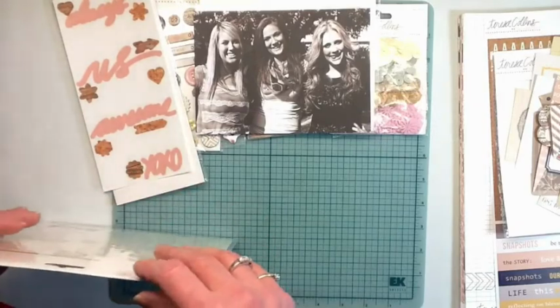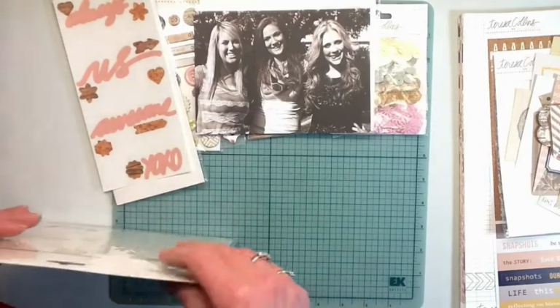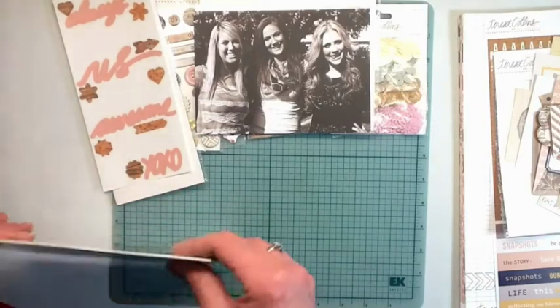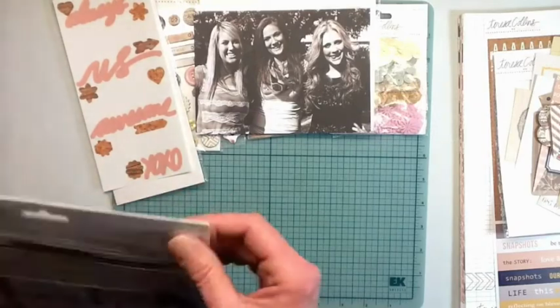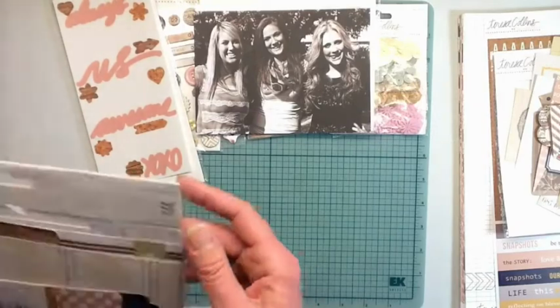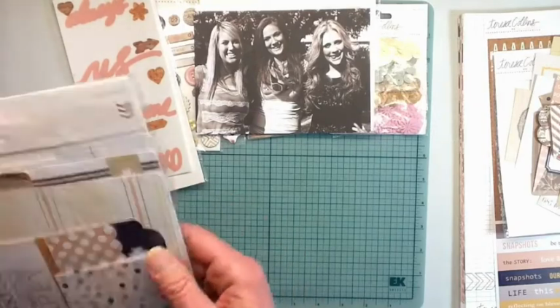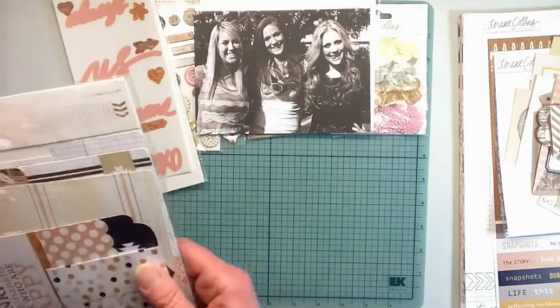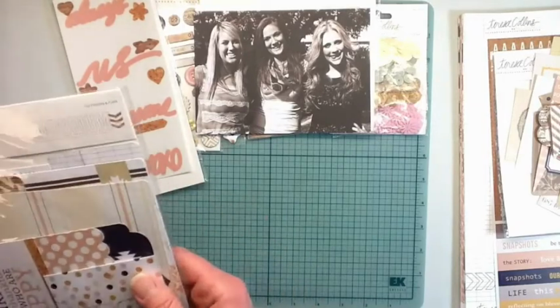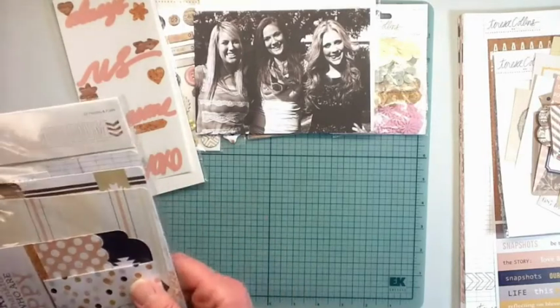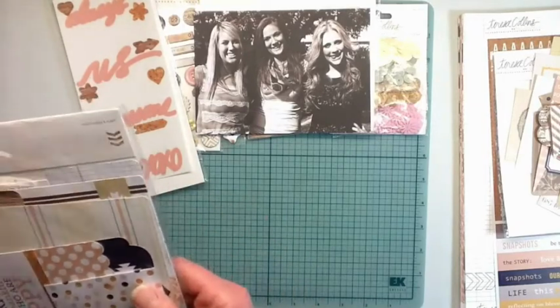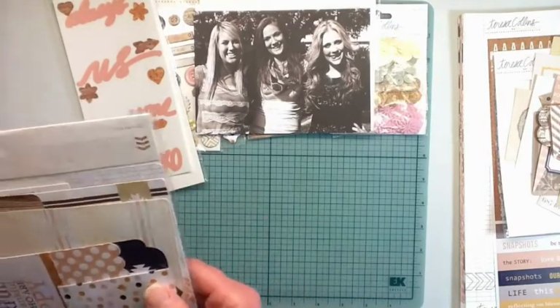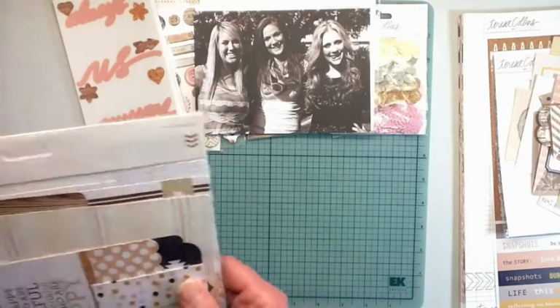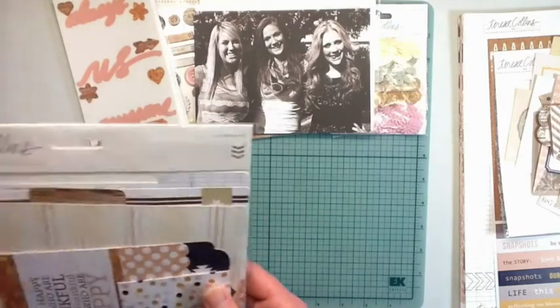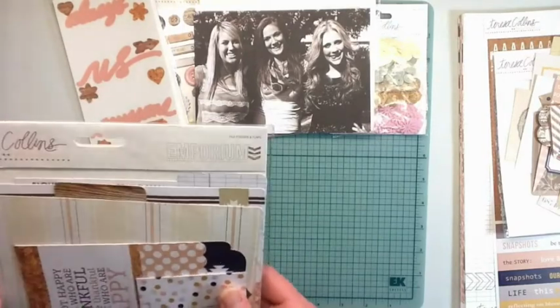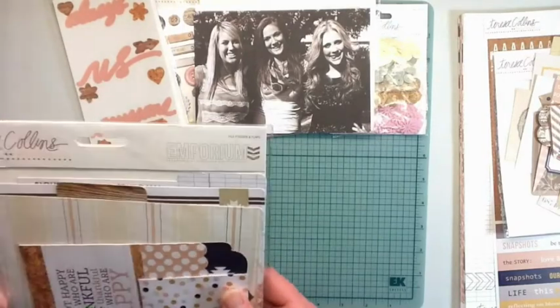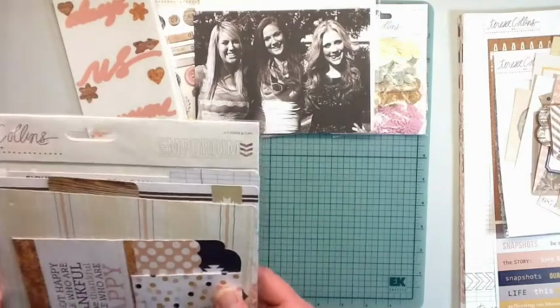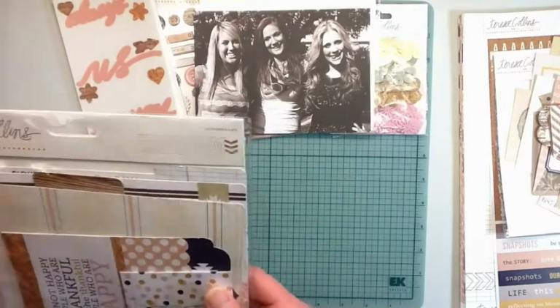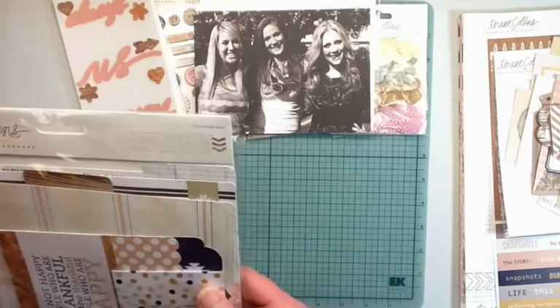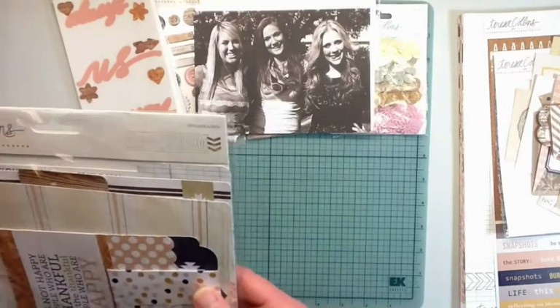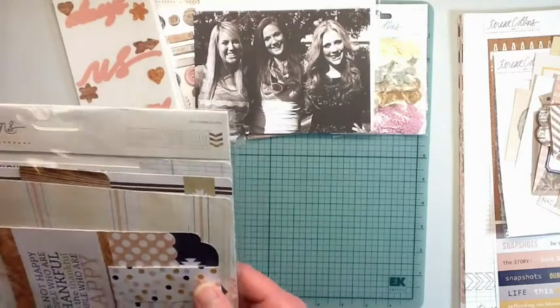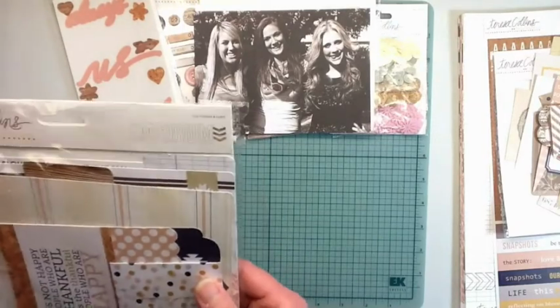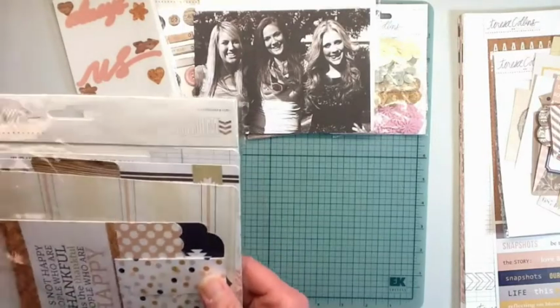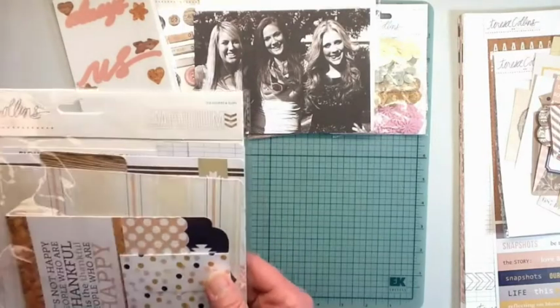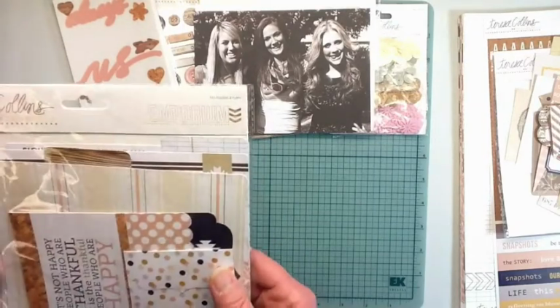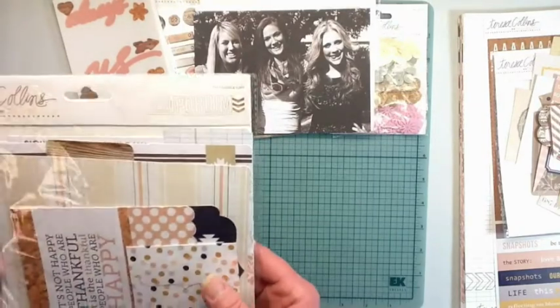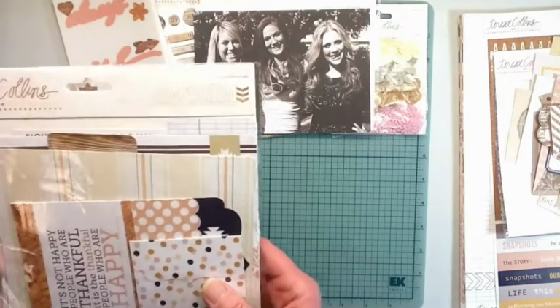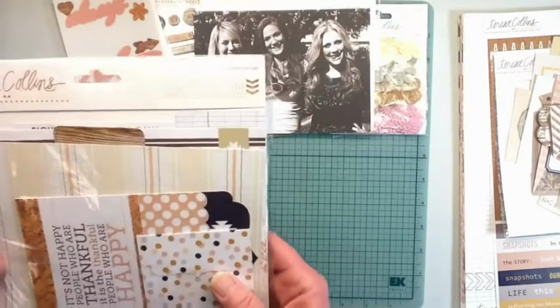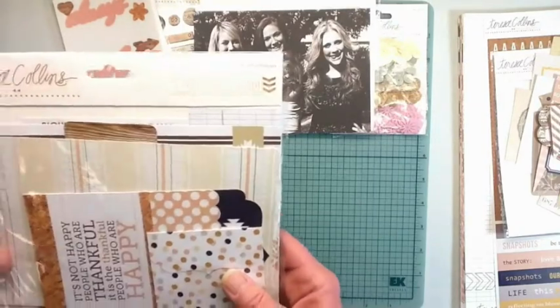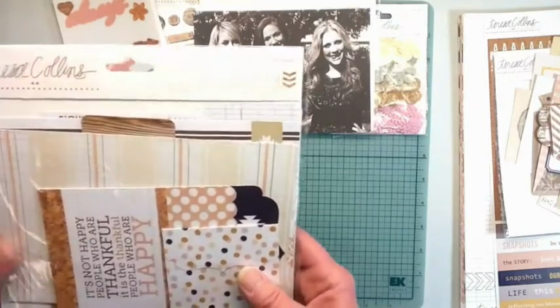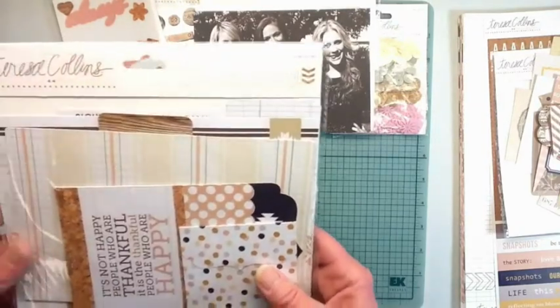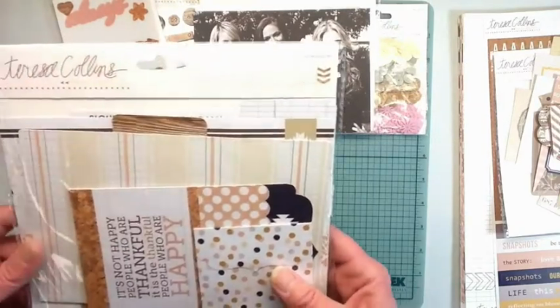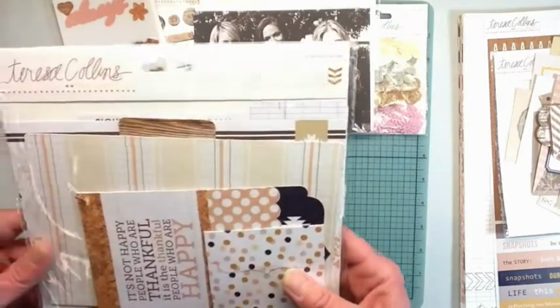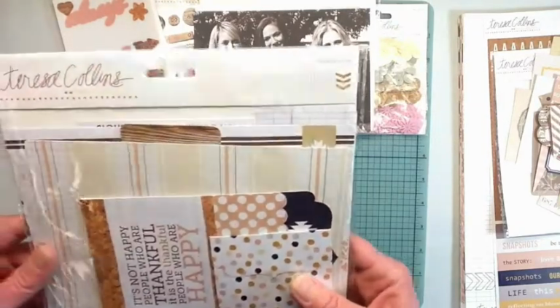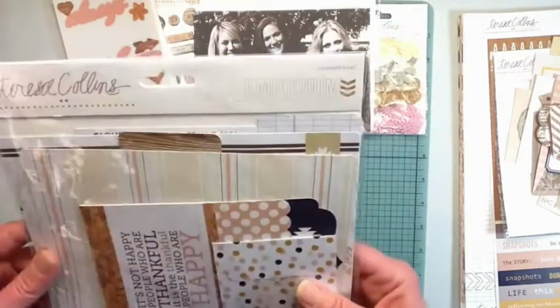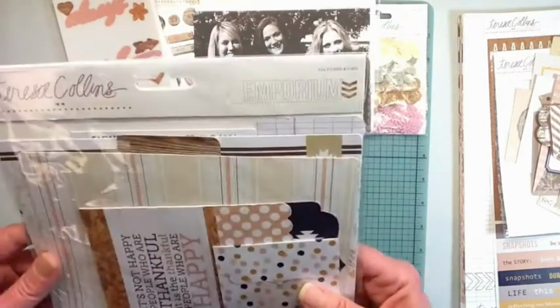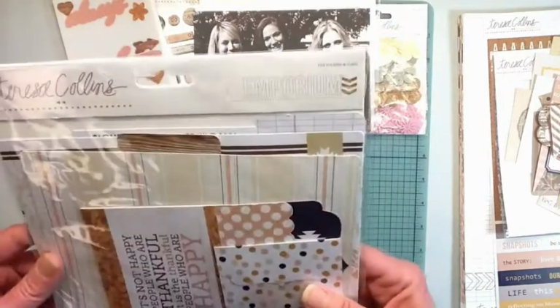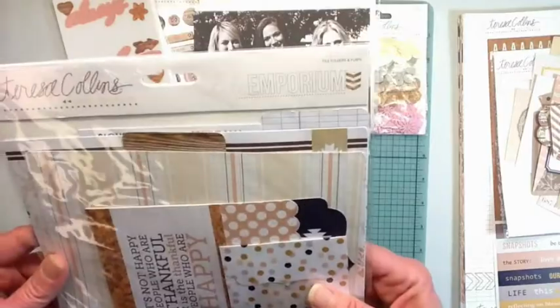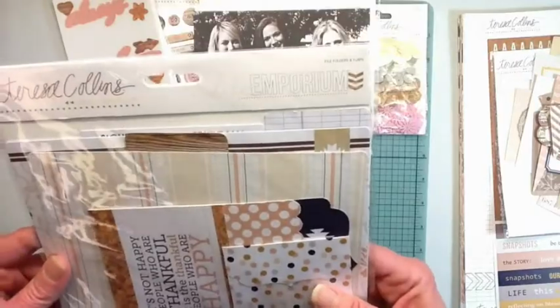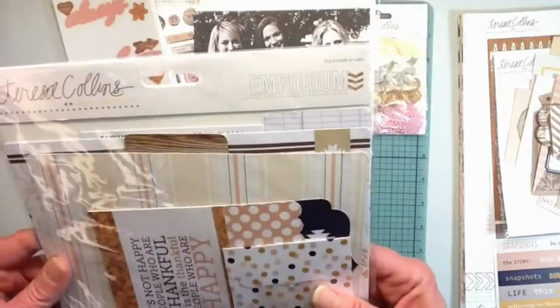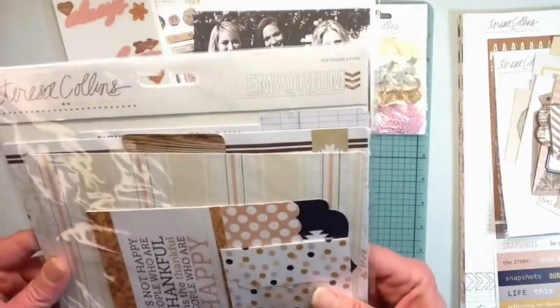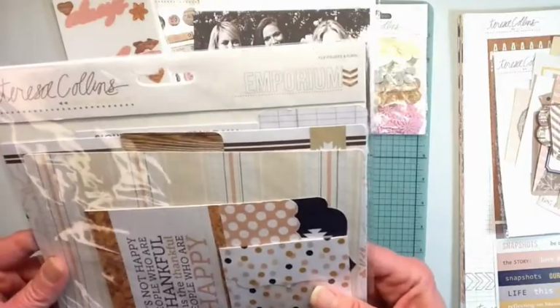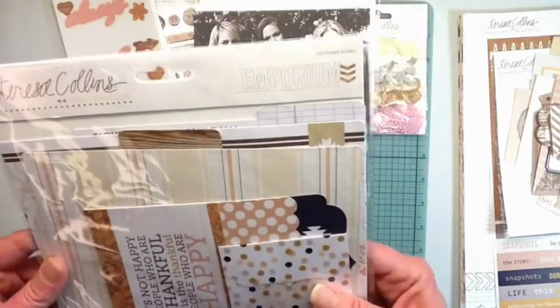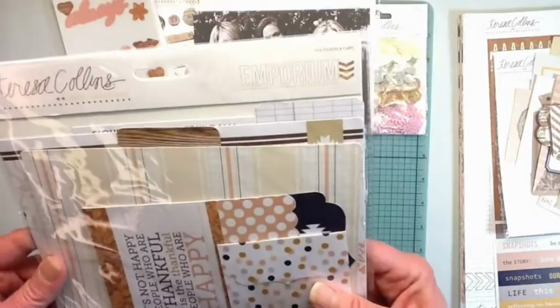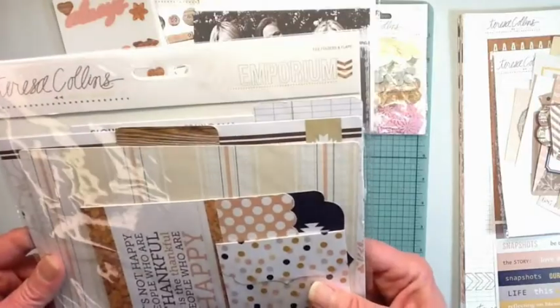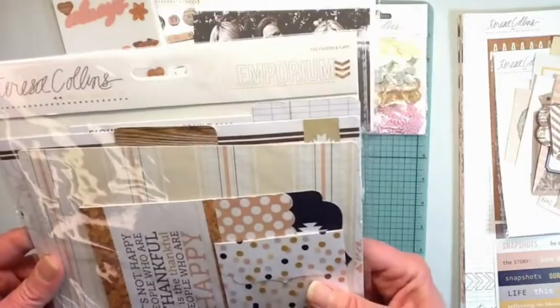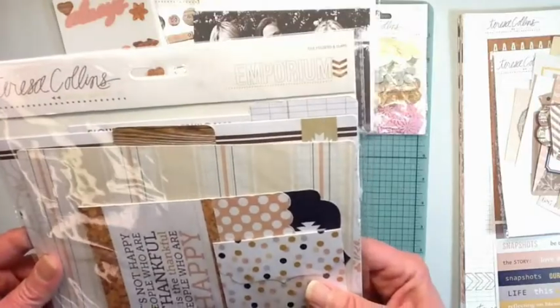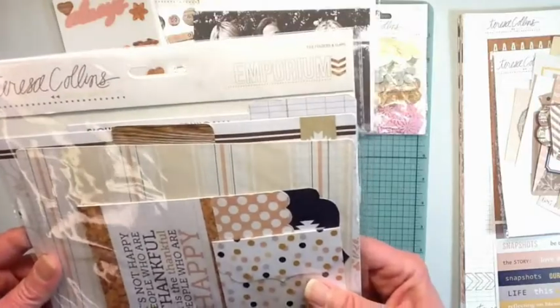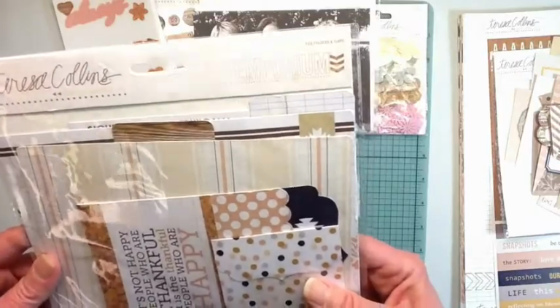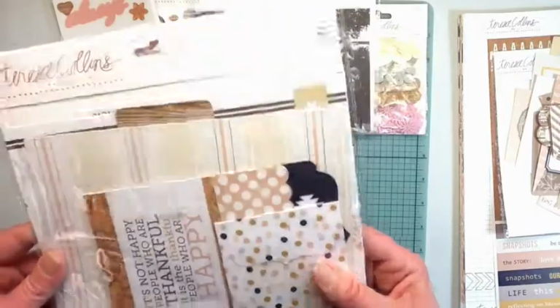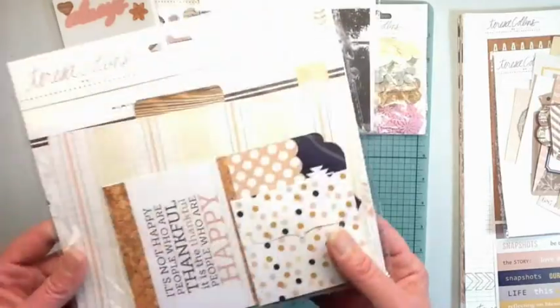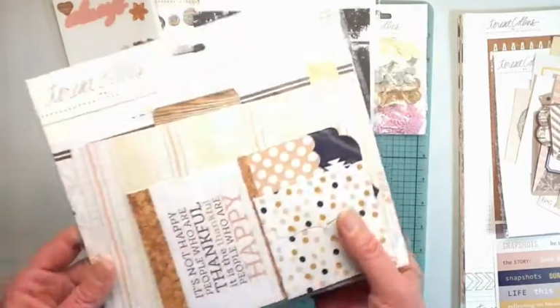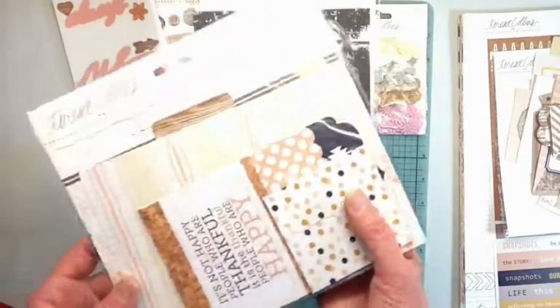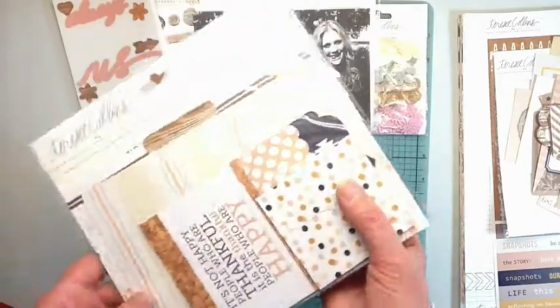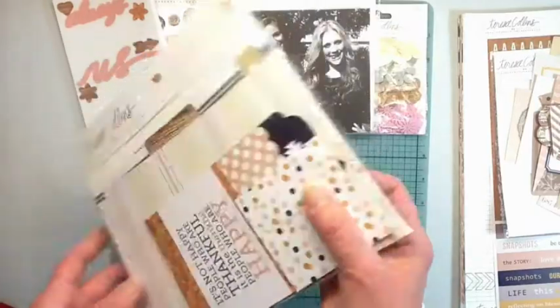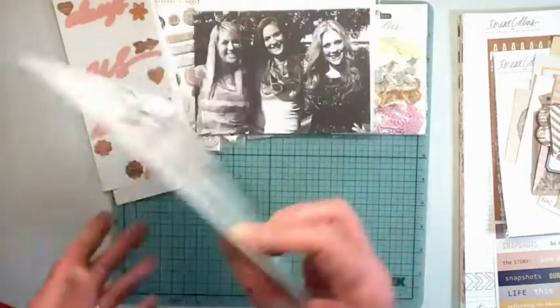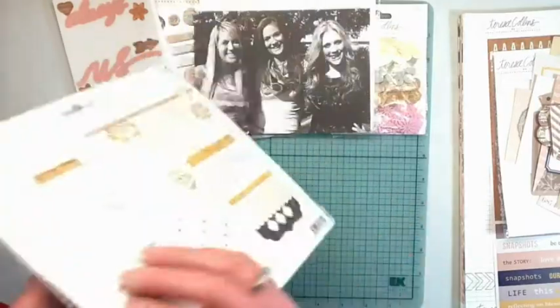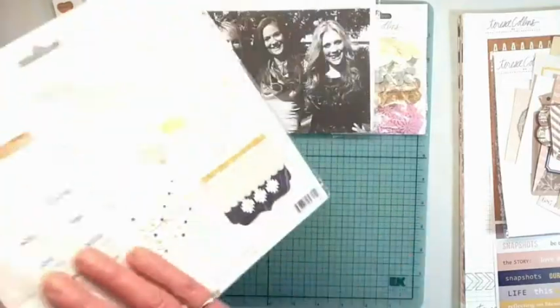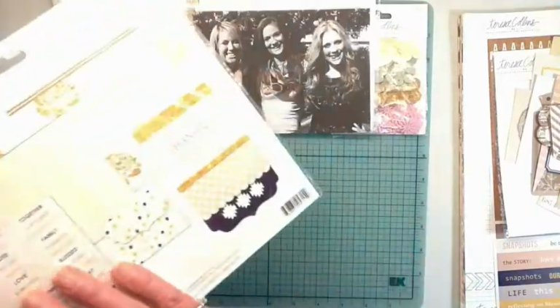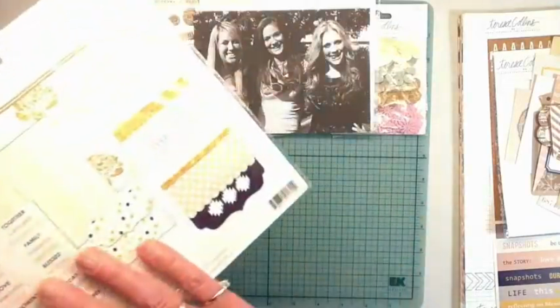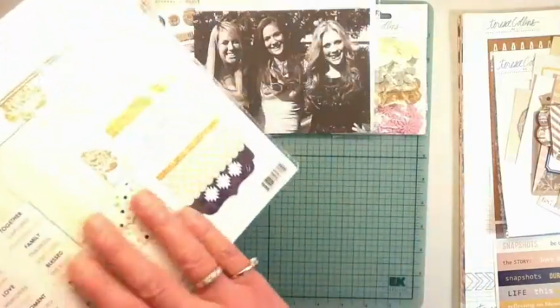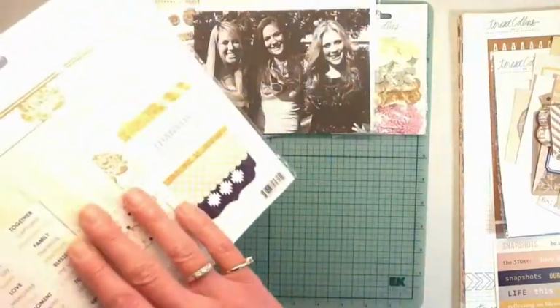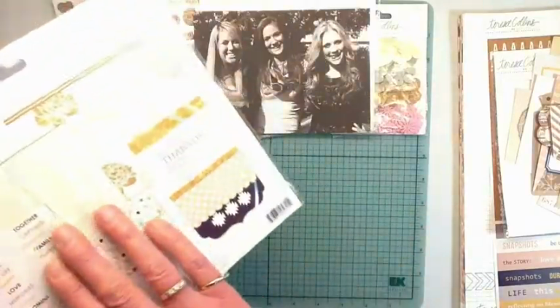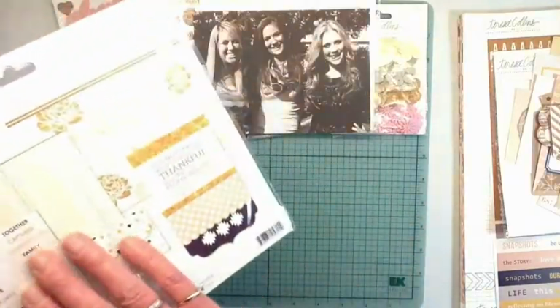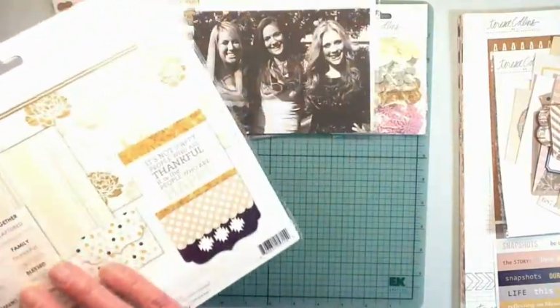It just goes on and on - there's a lot of stuff in this kit! And then there are file folders and flaps.